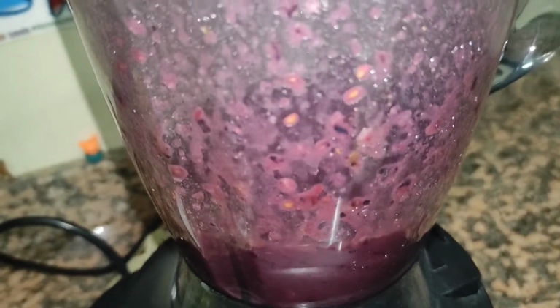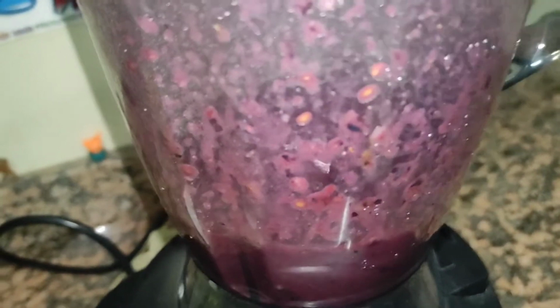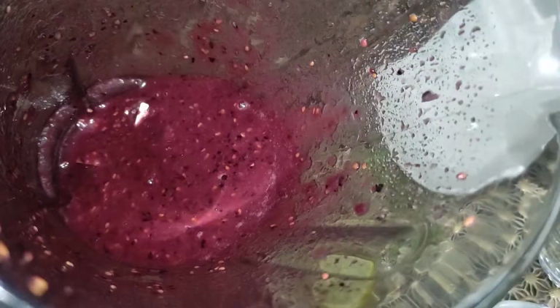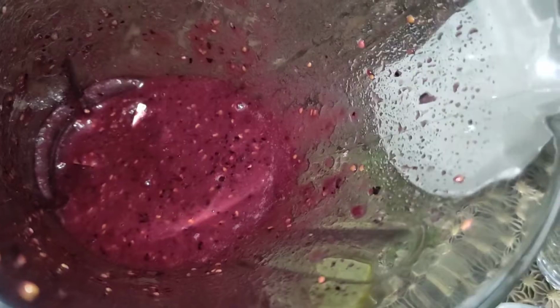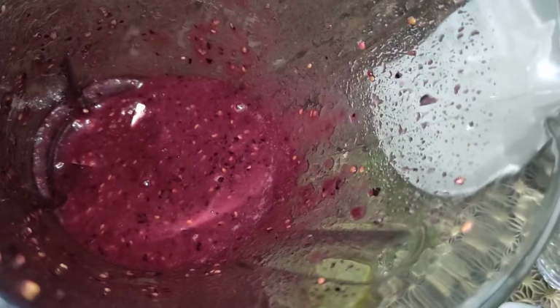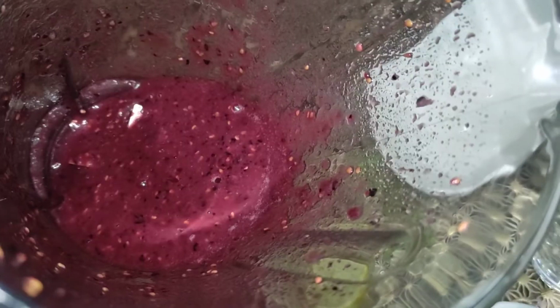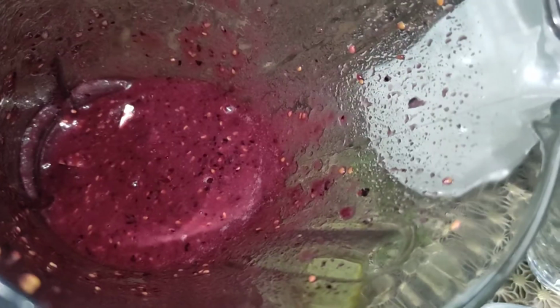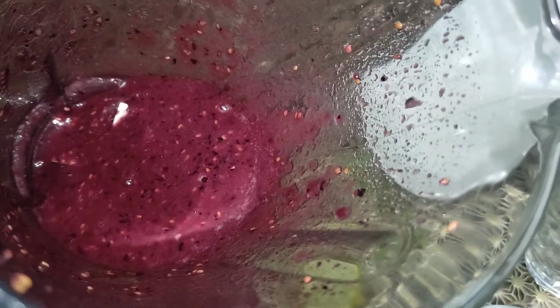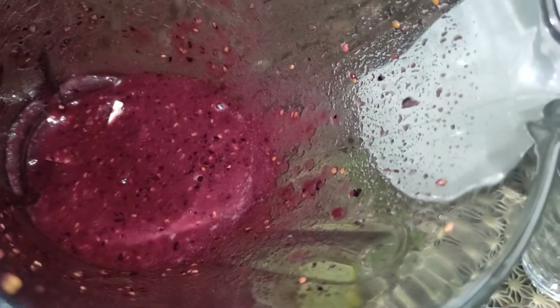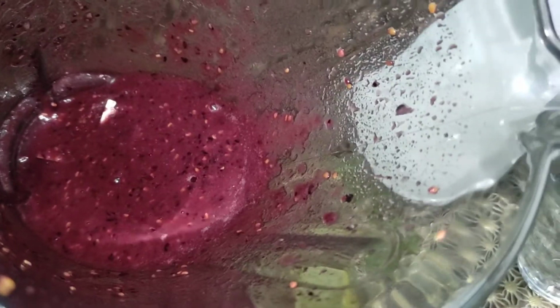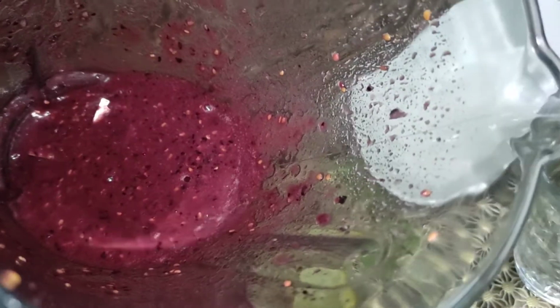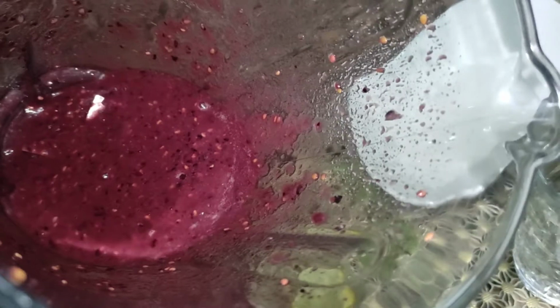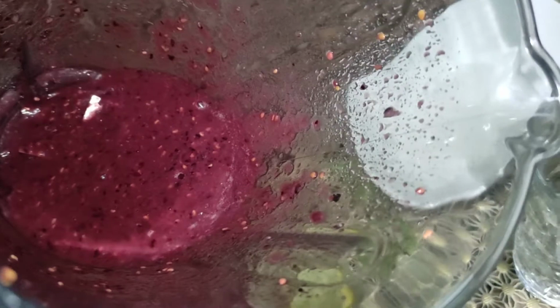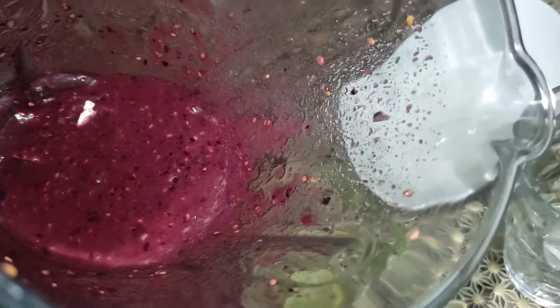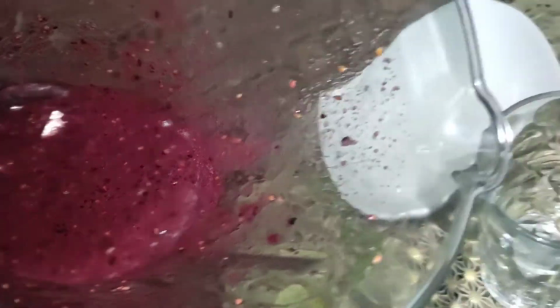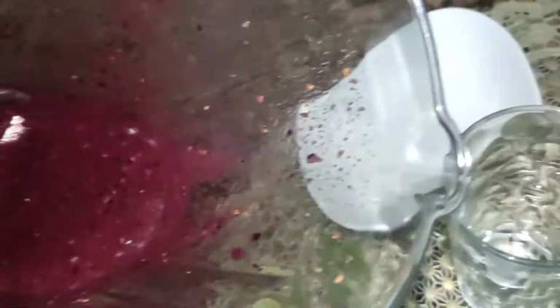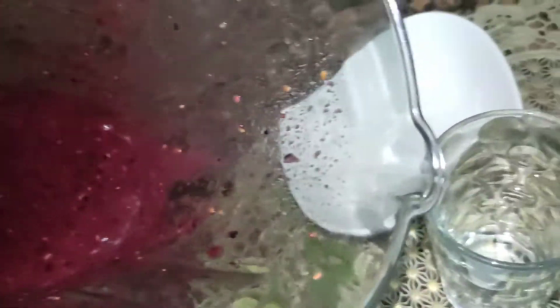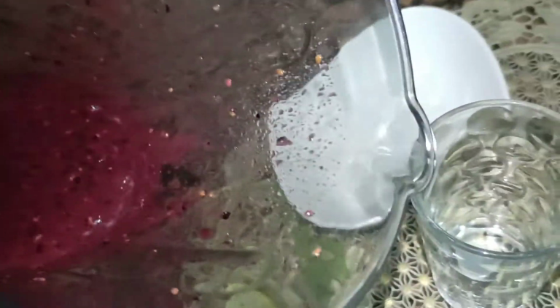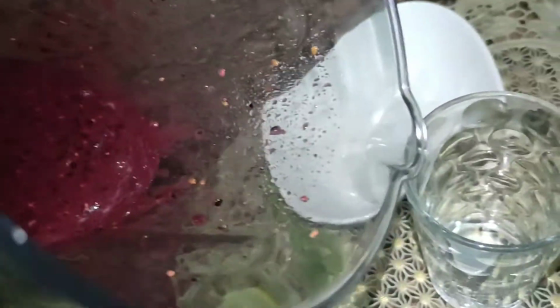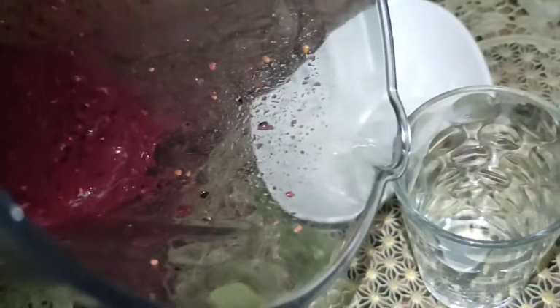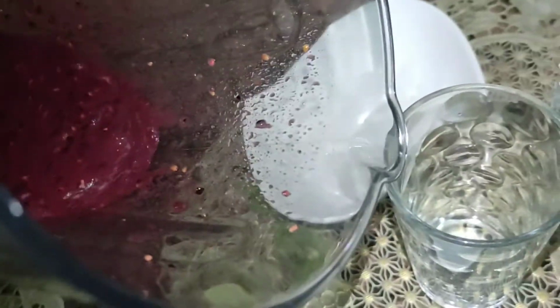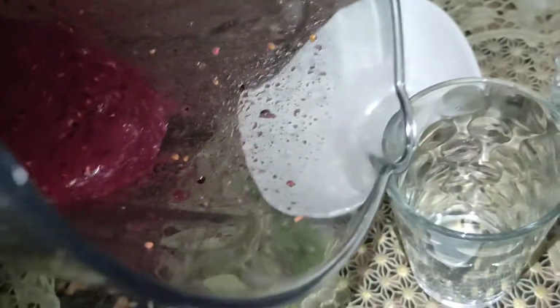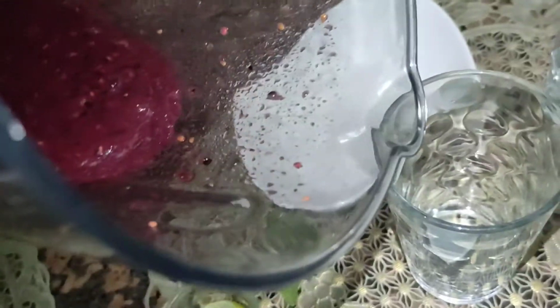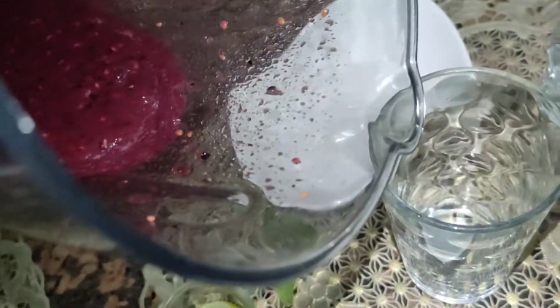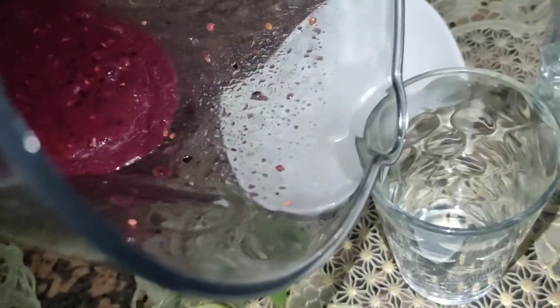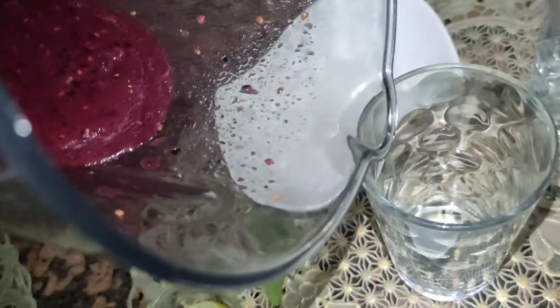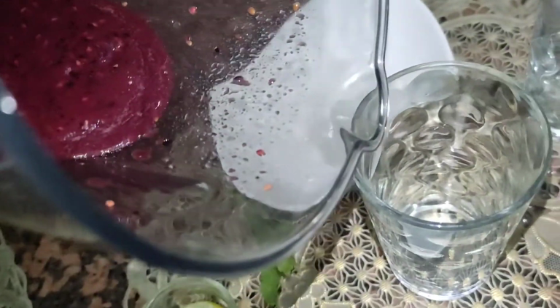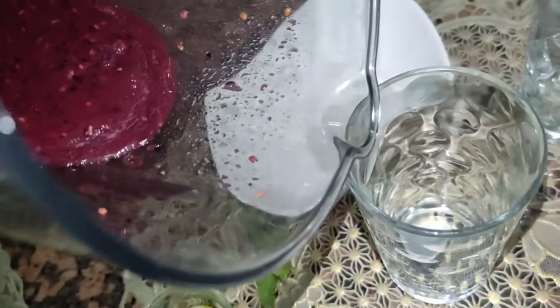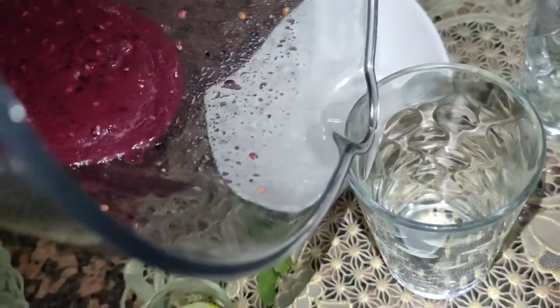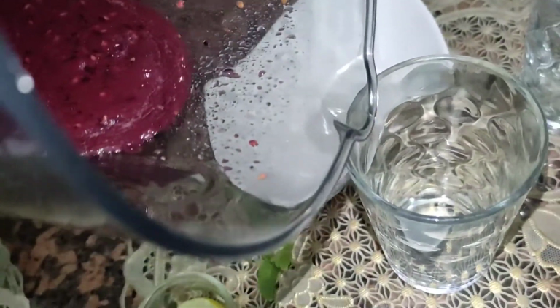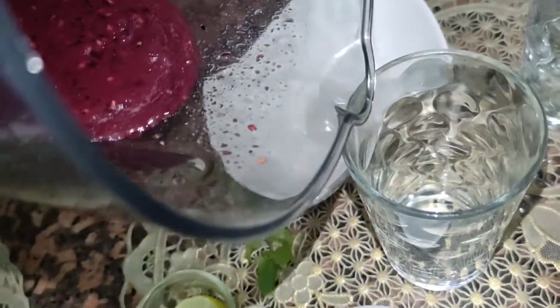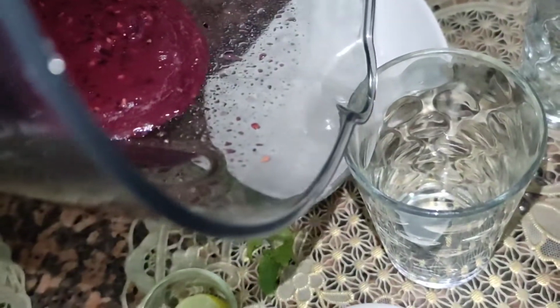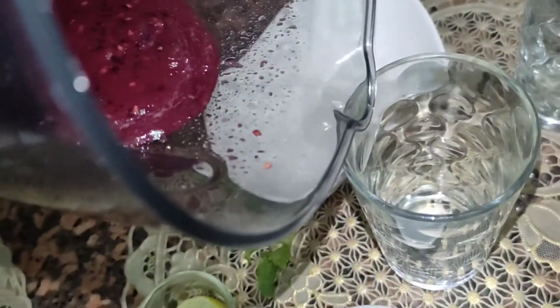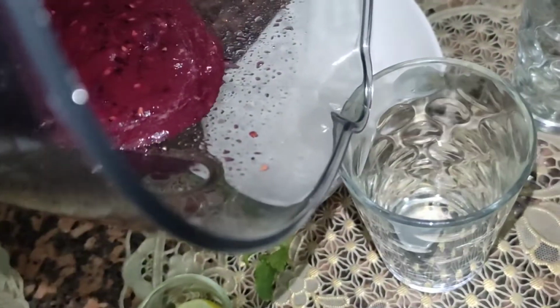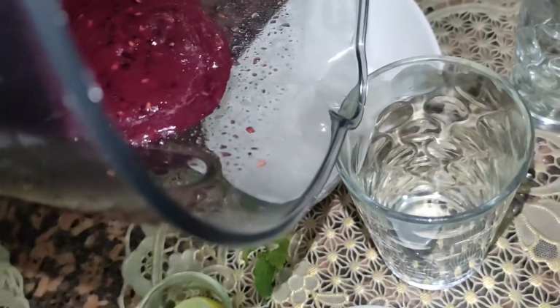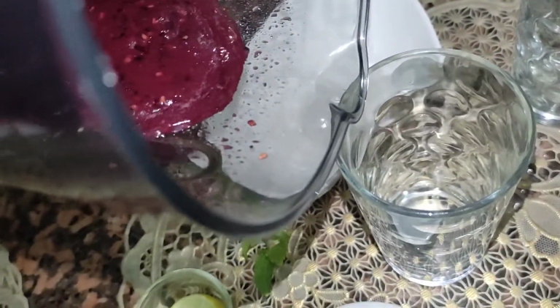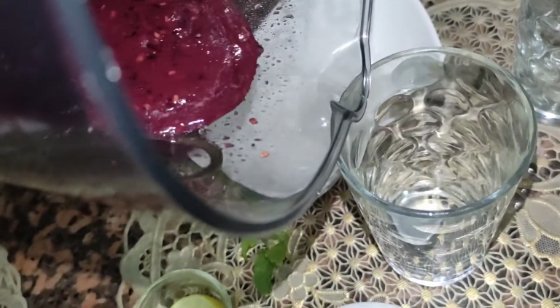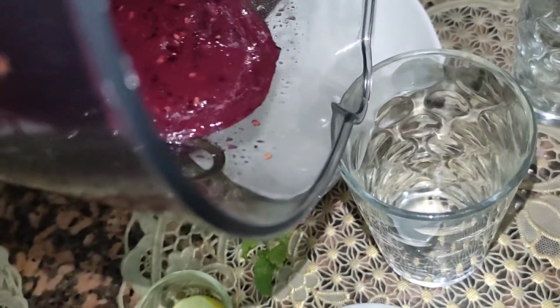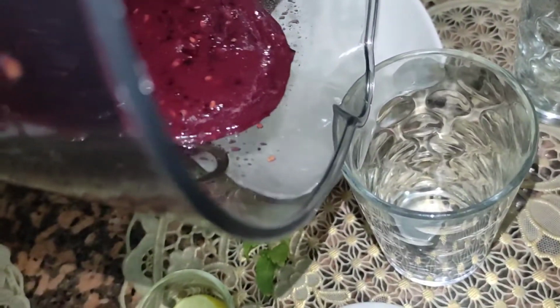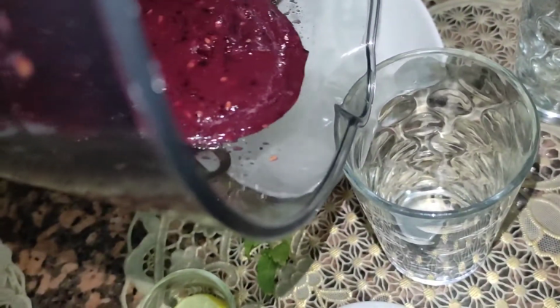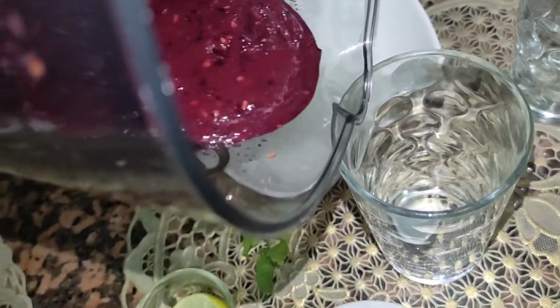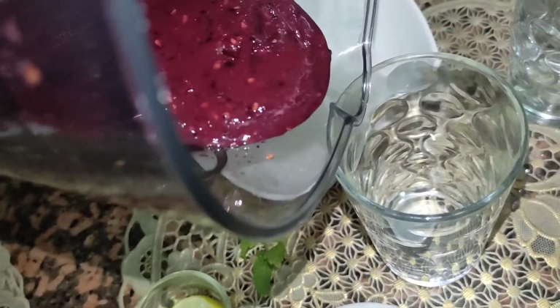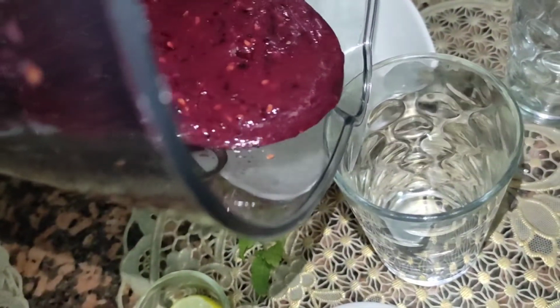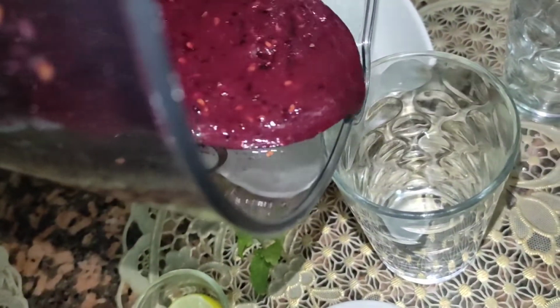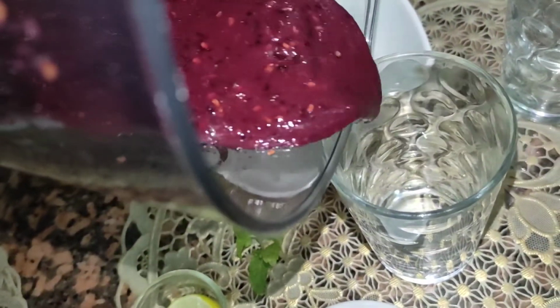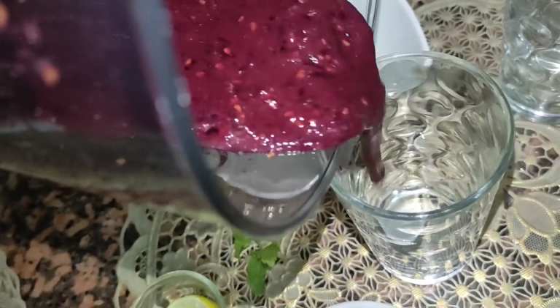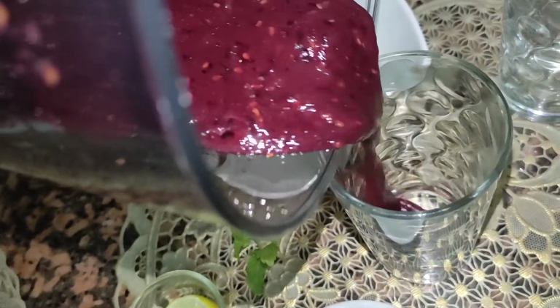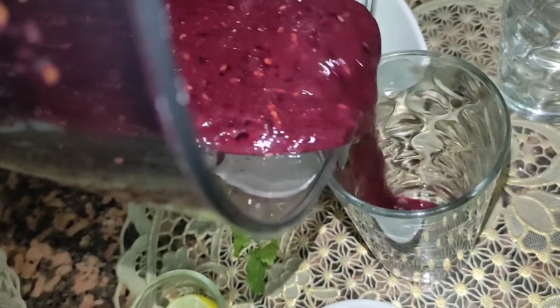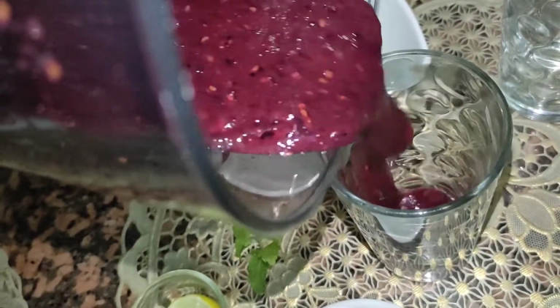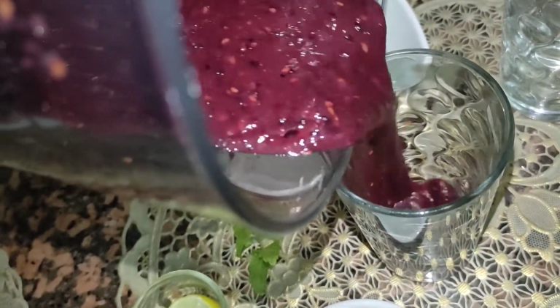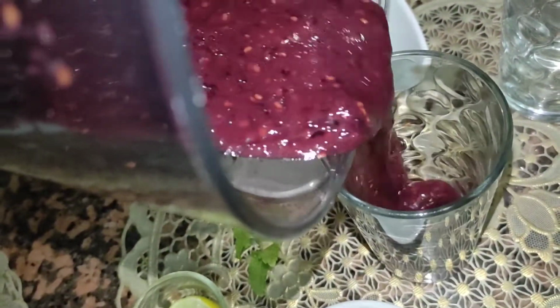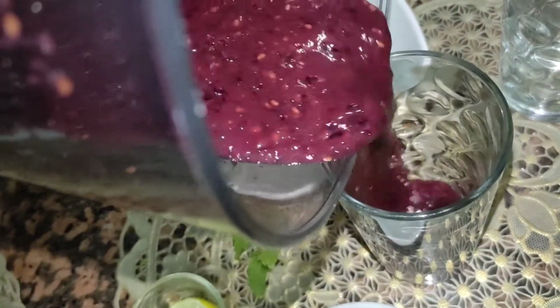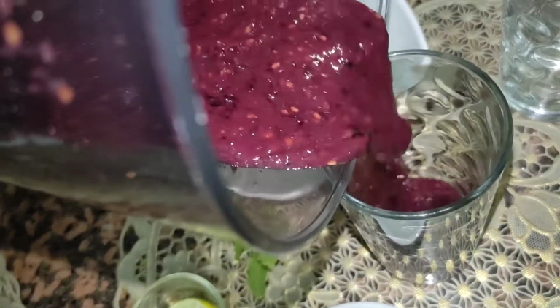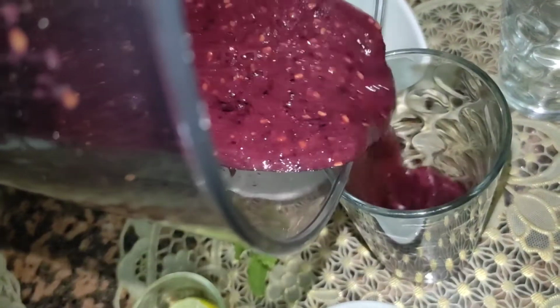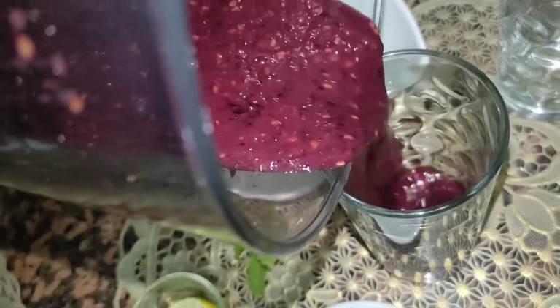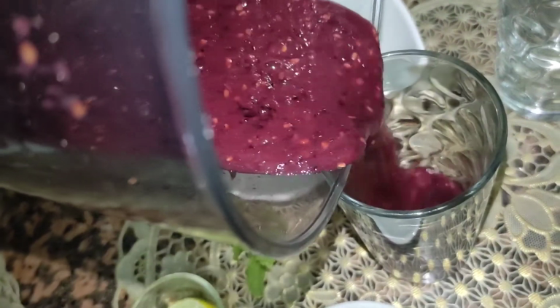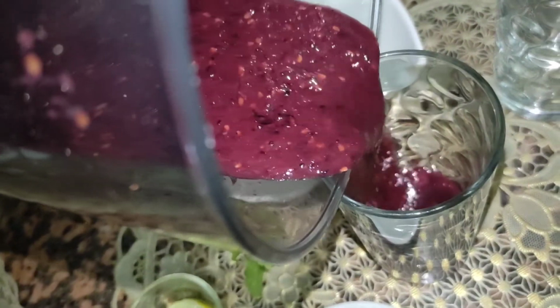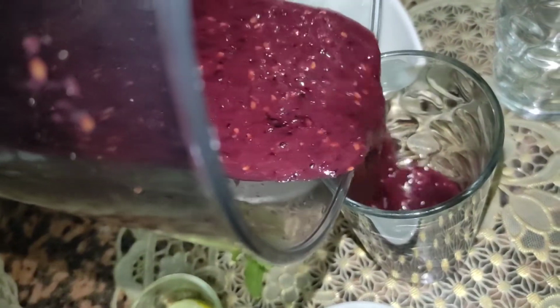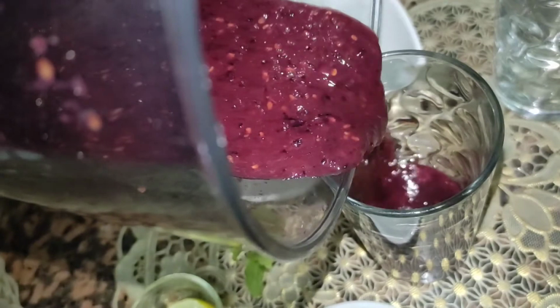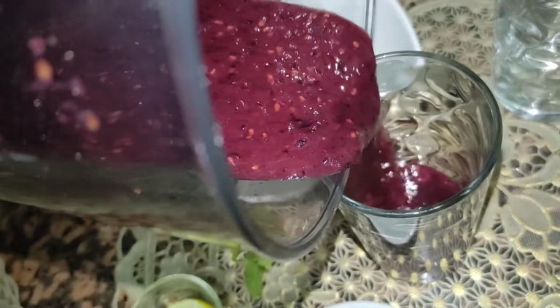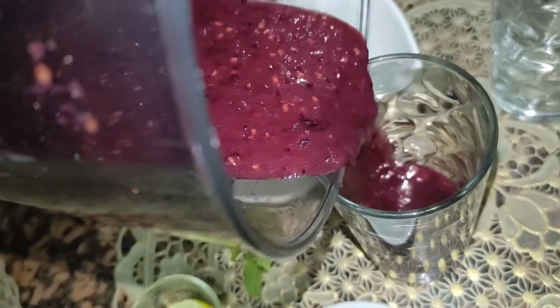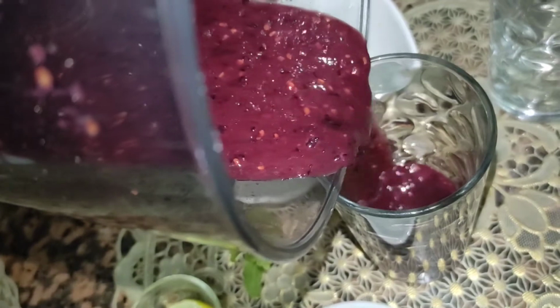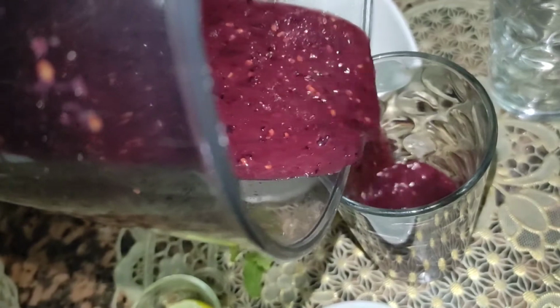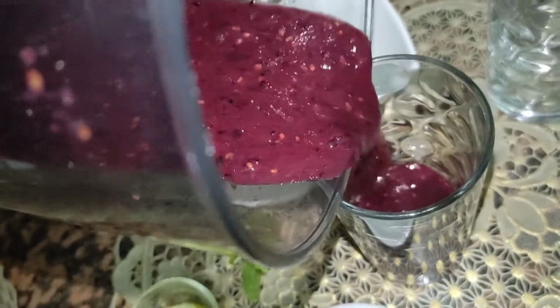Who did it? Our cocktail berry is ready, let's pour it. Wow!